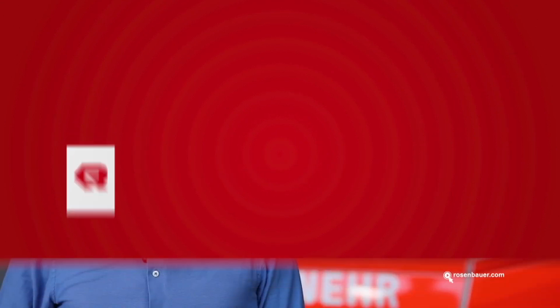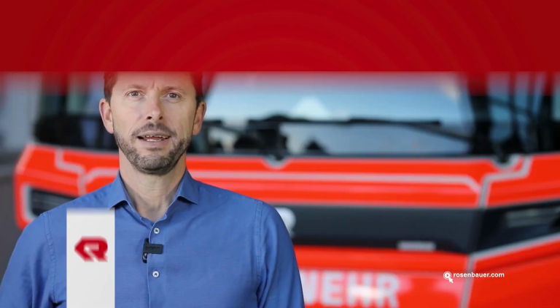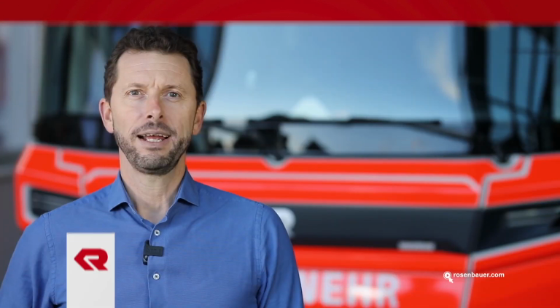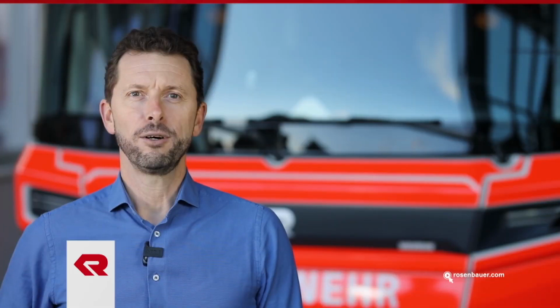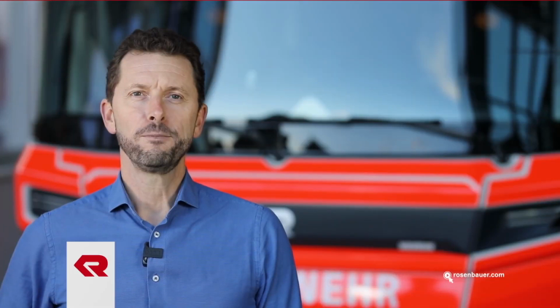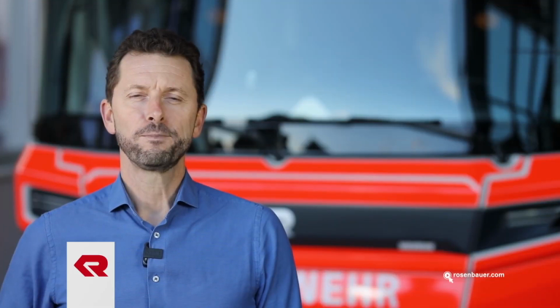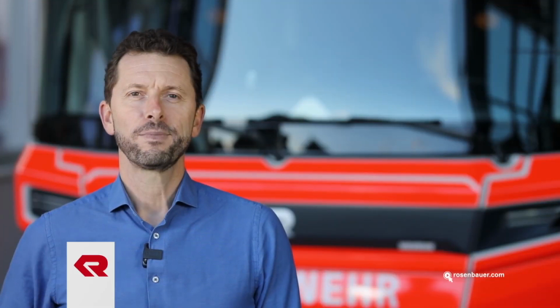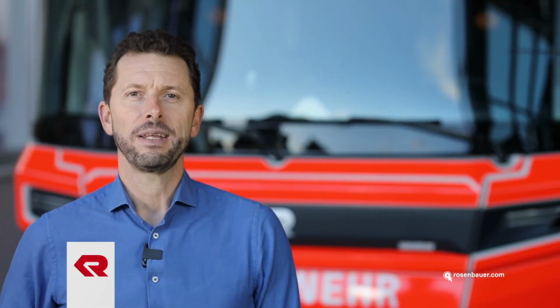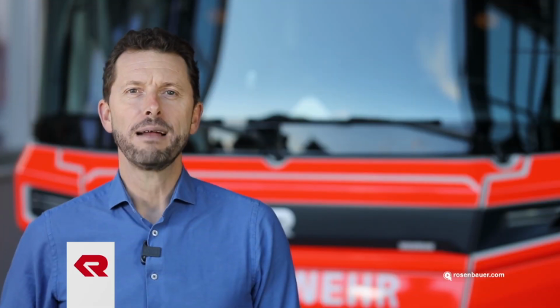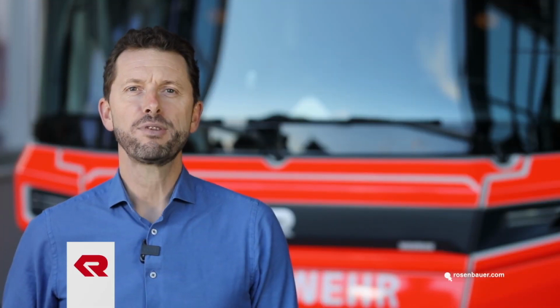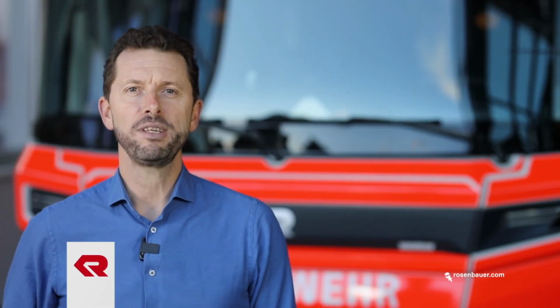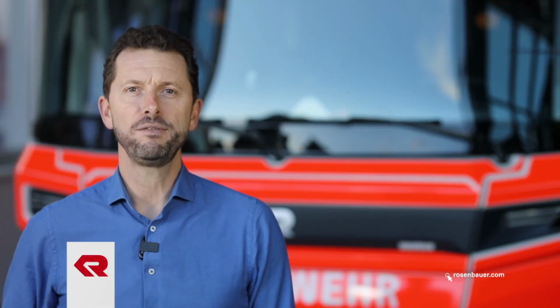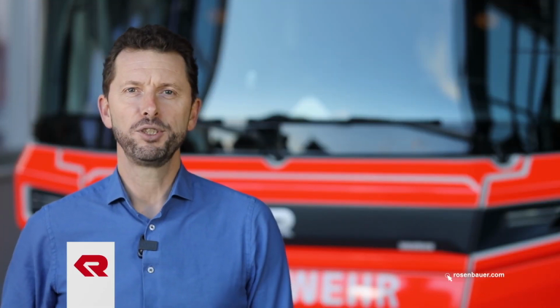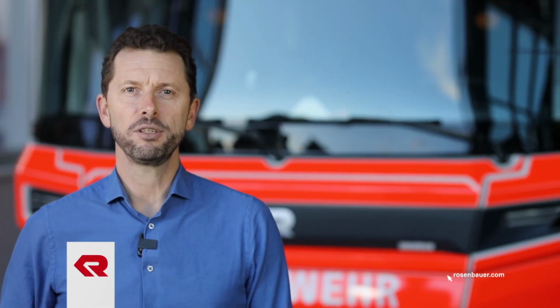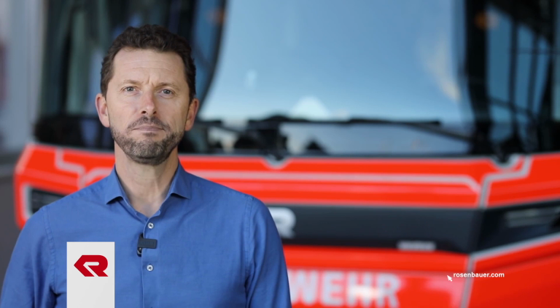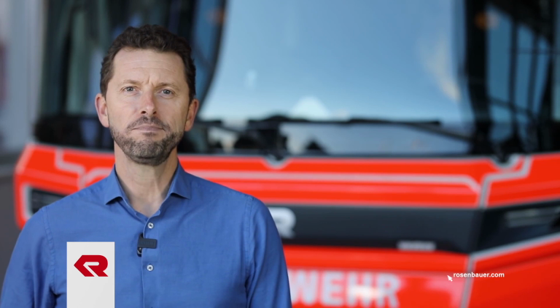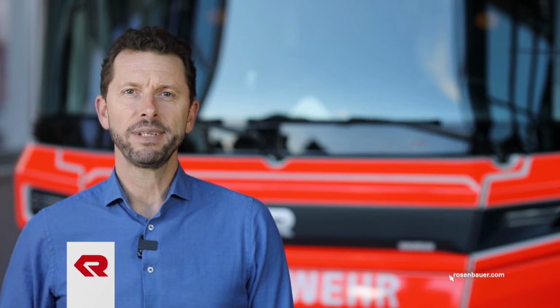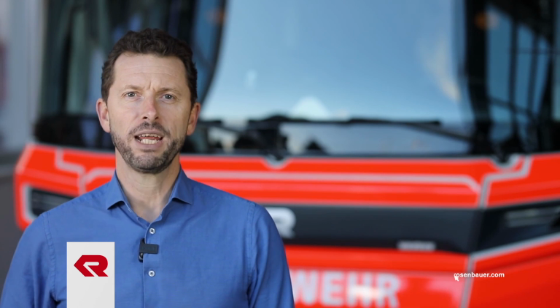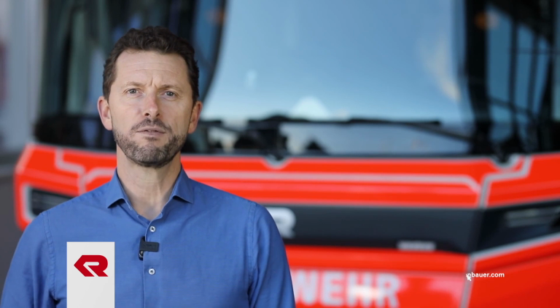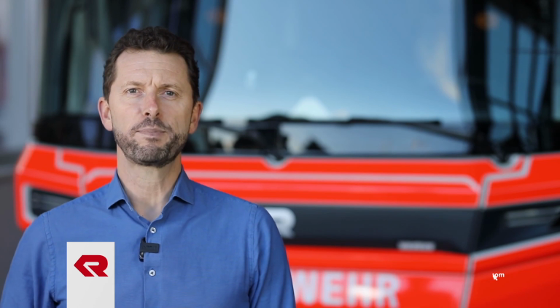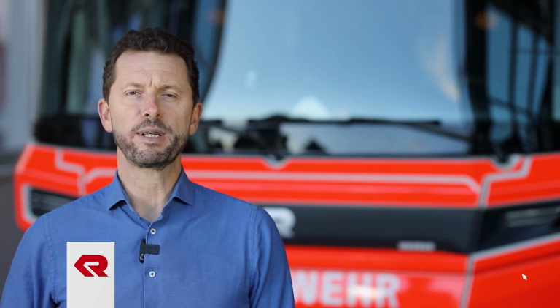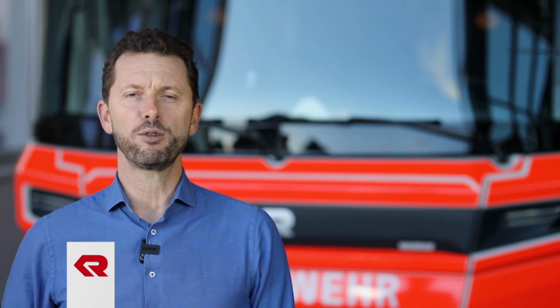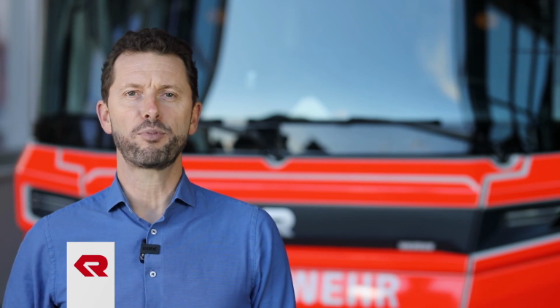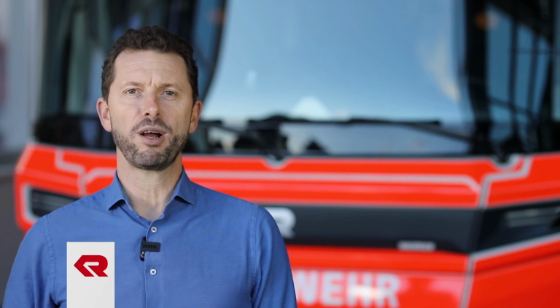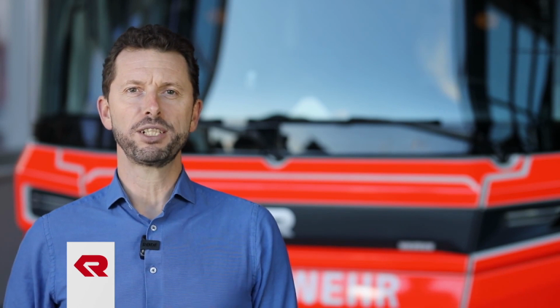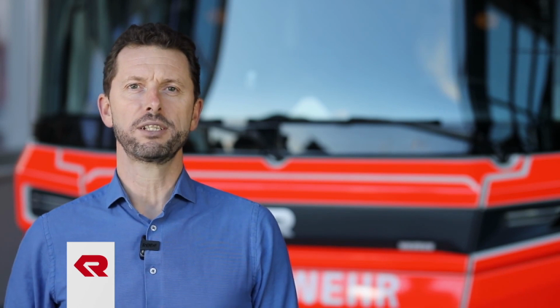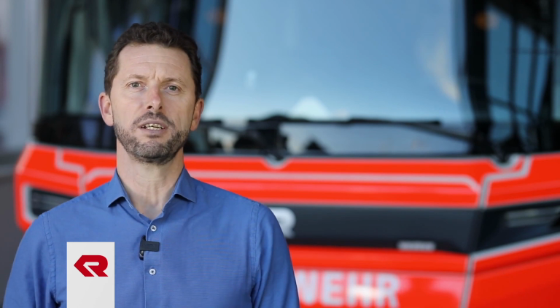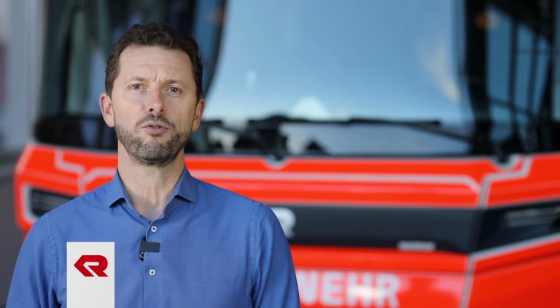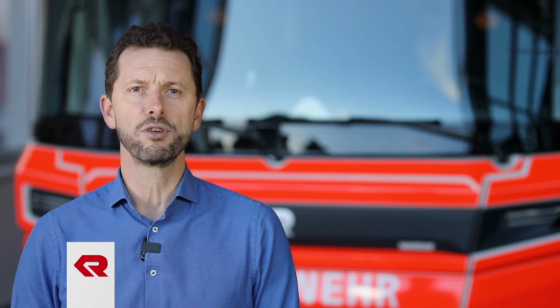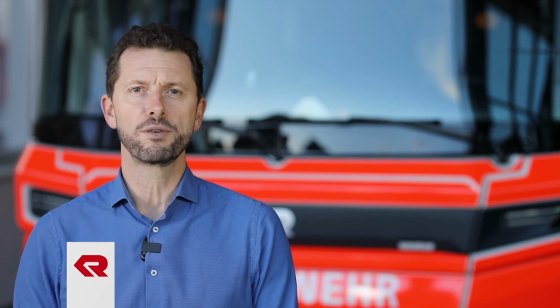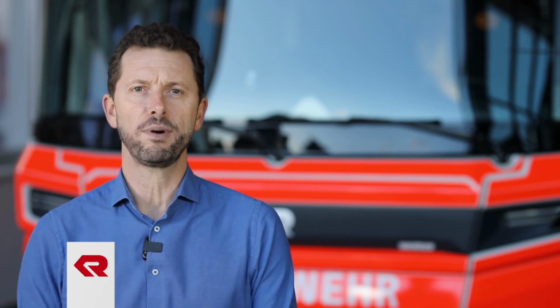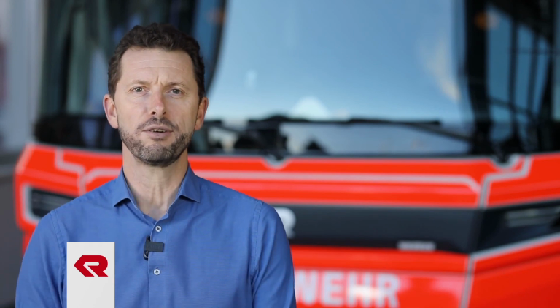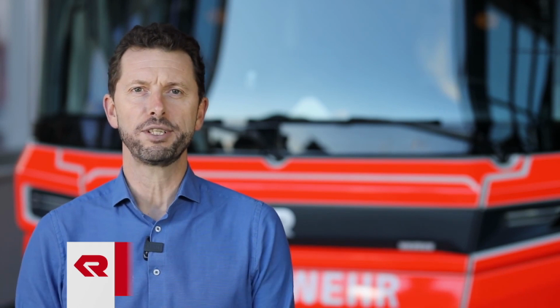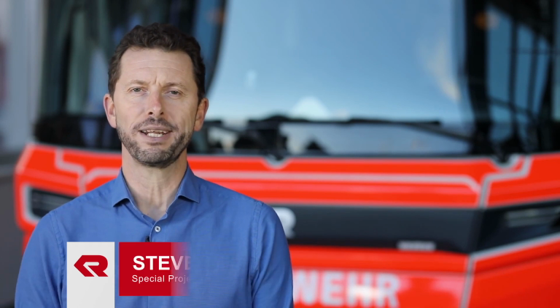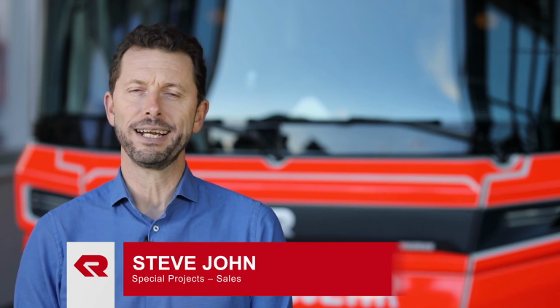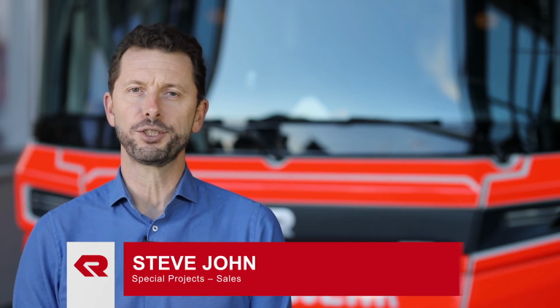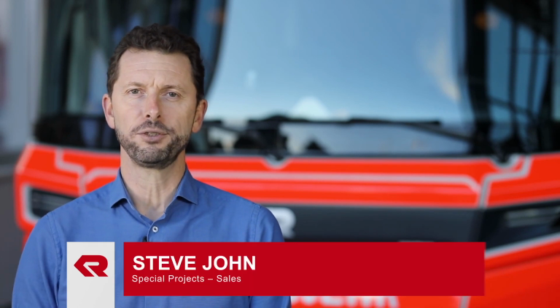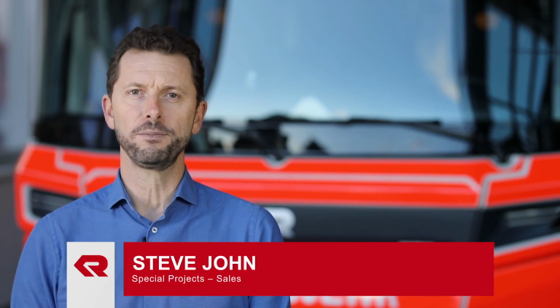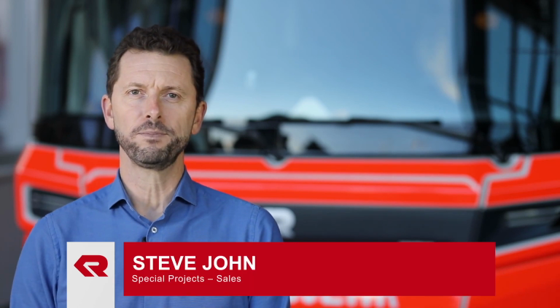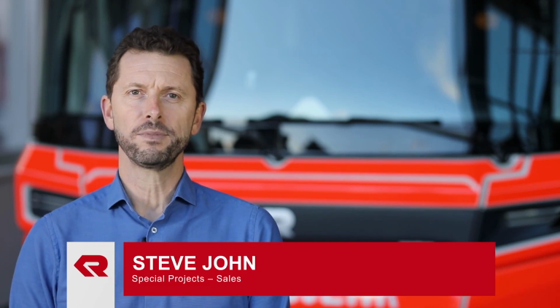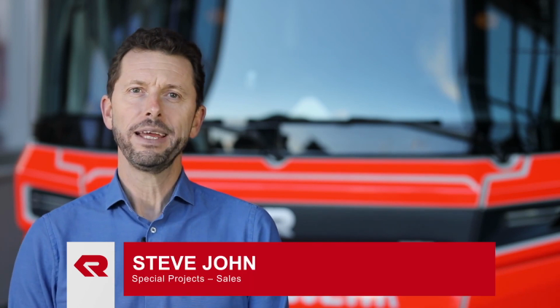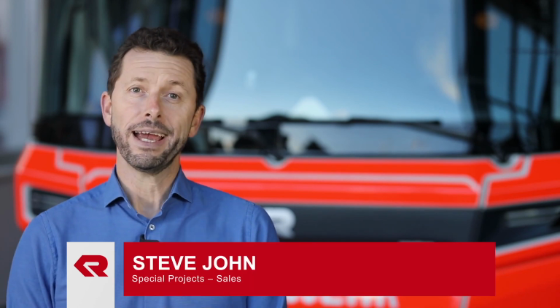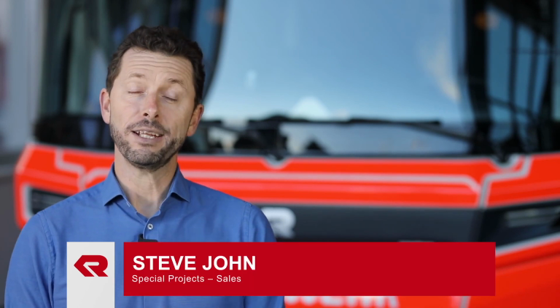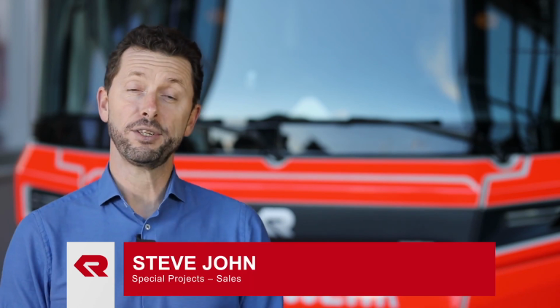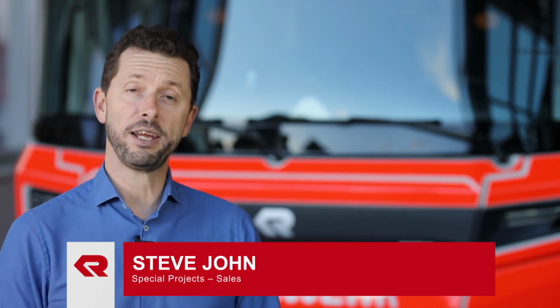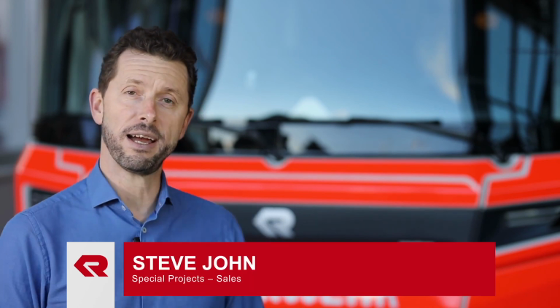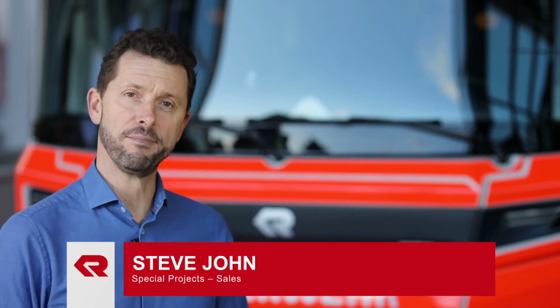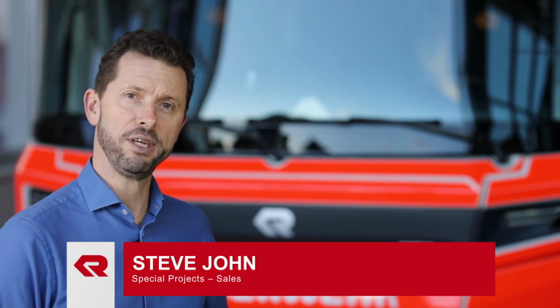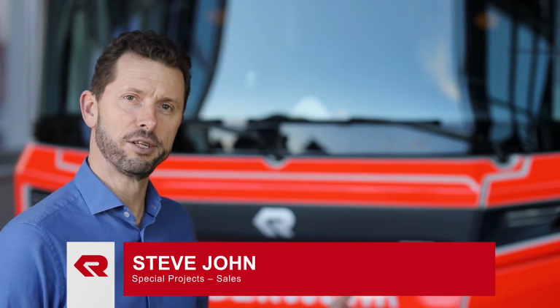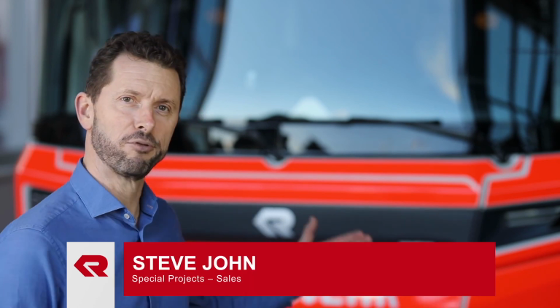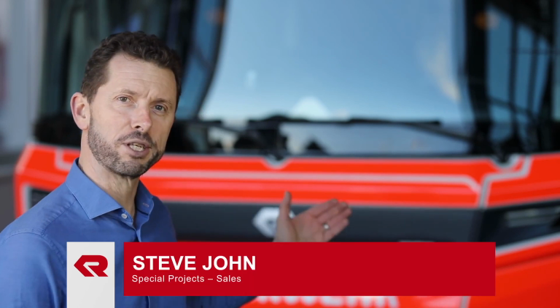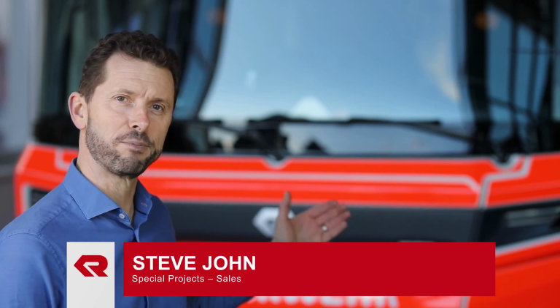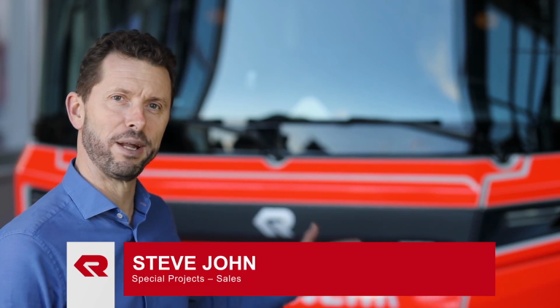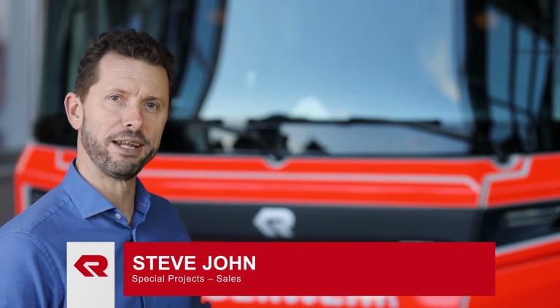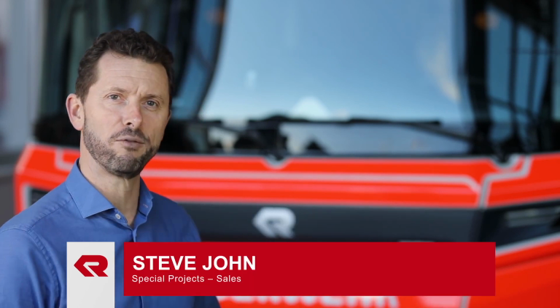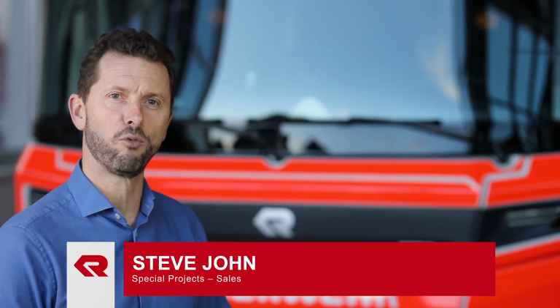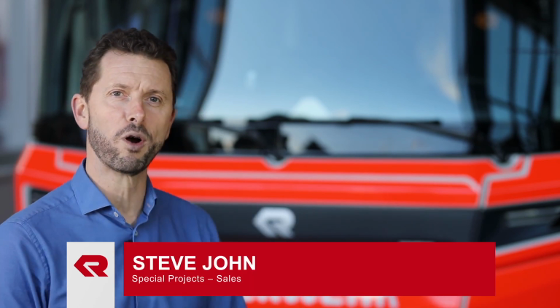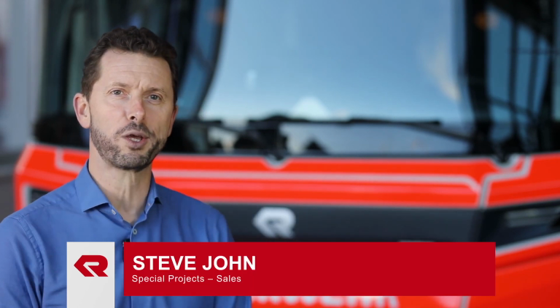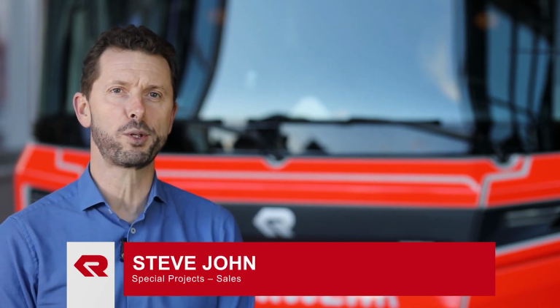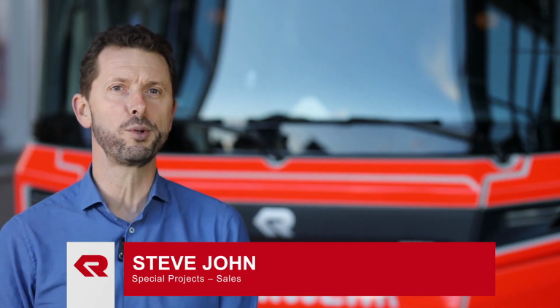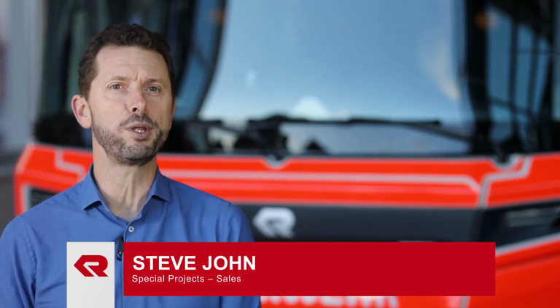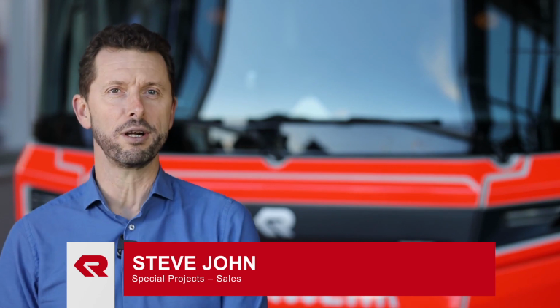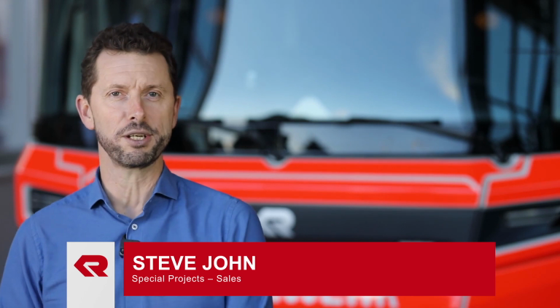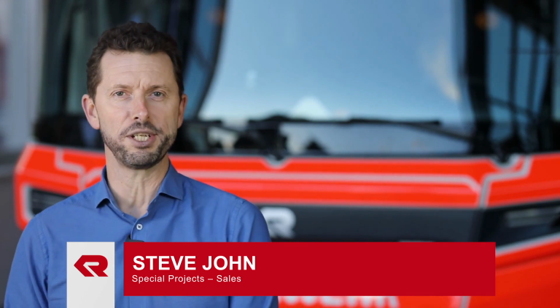Hello, I'm Steve John, Head of Special Projects at Rosenbauer International, and today I'm here to explain and walk you through the RT.